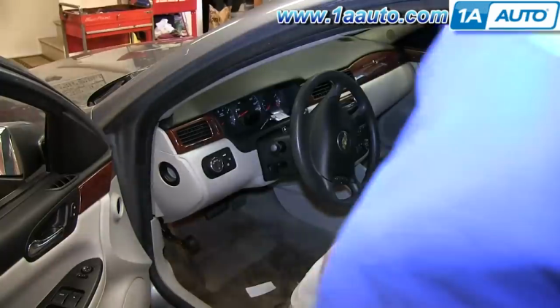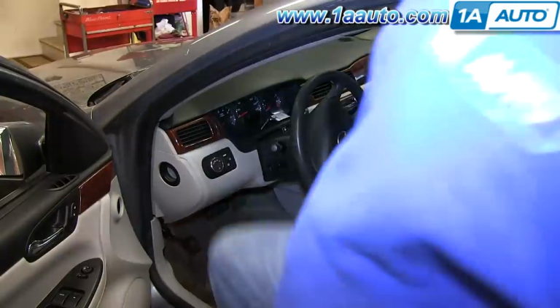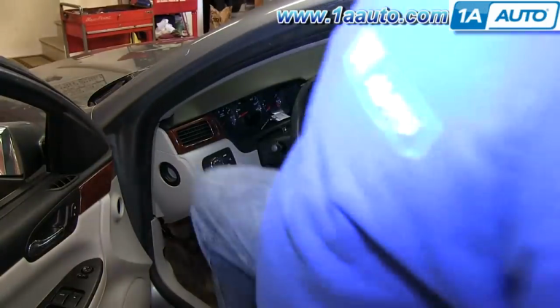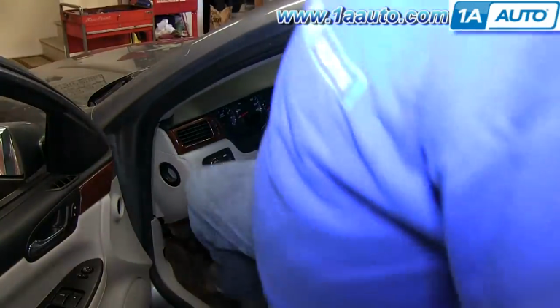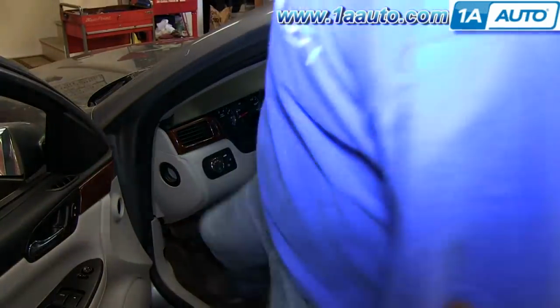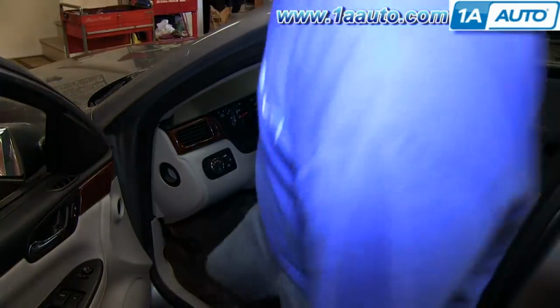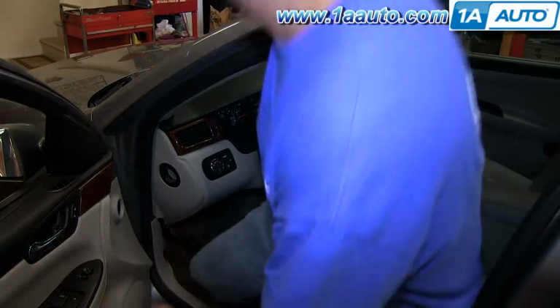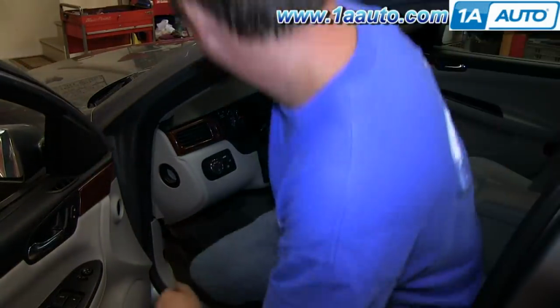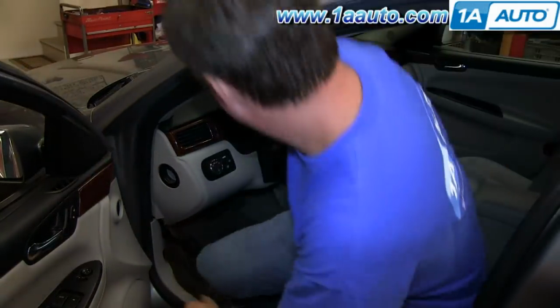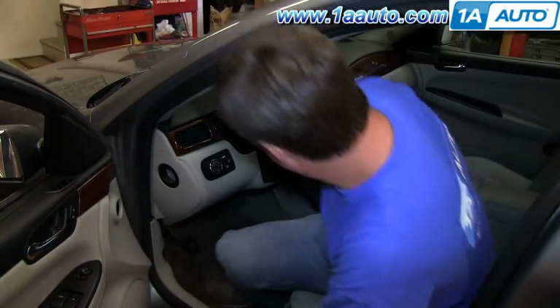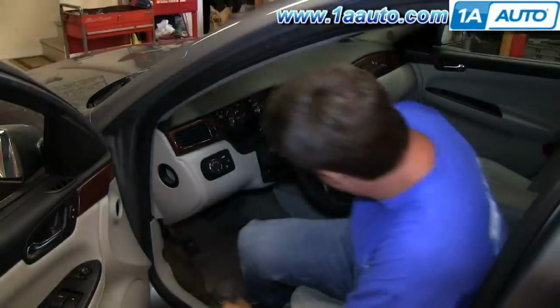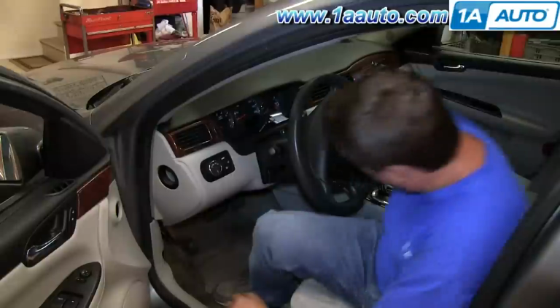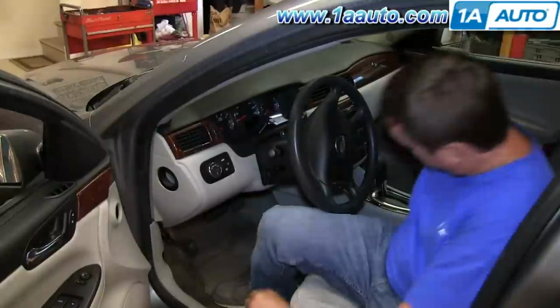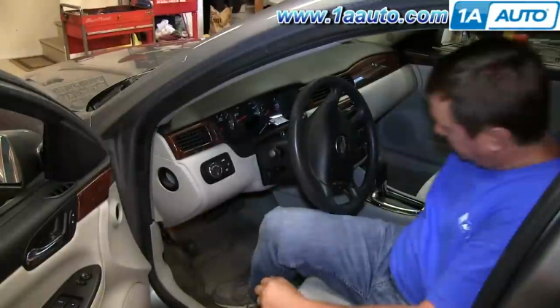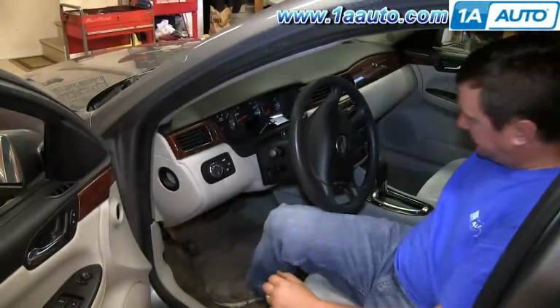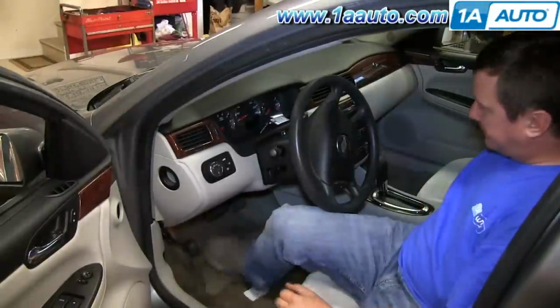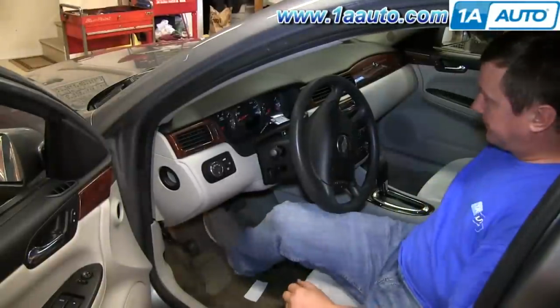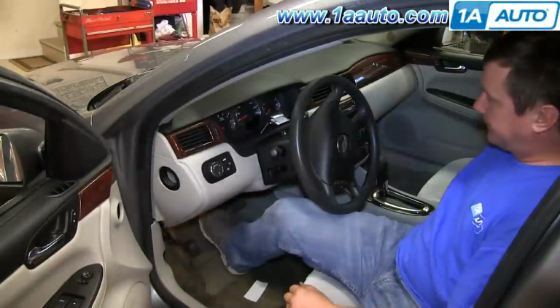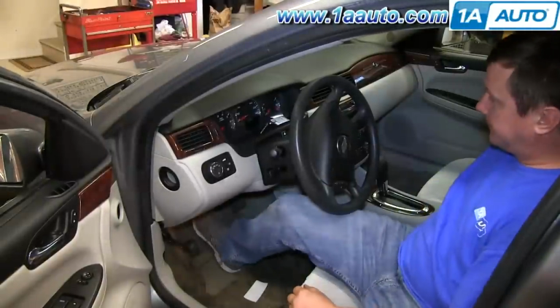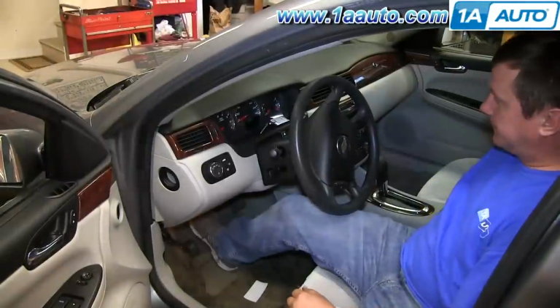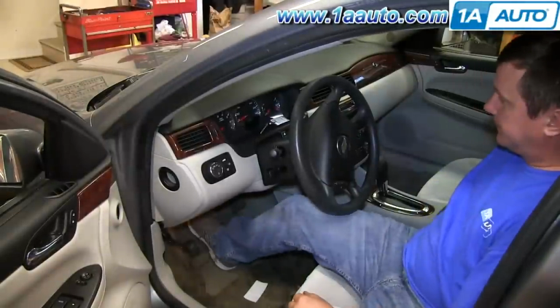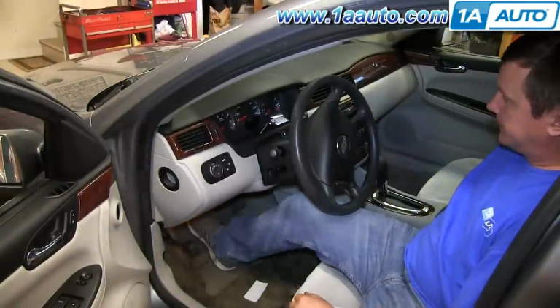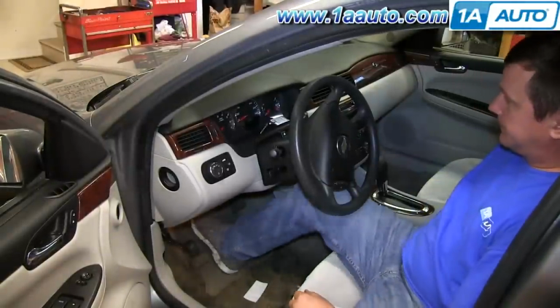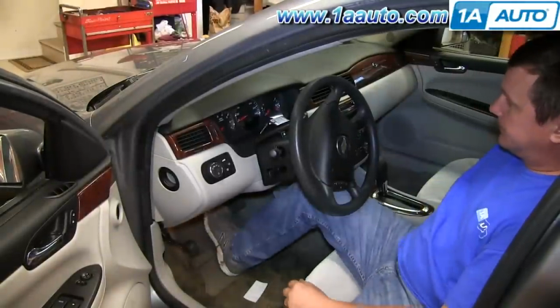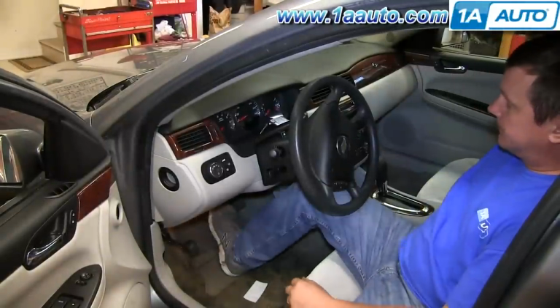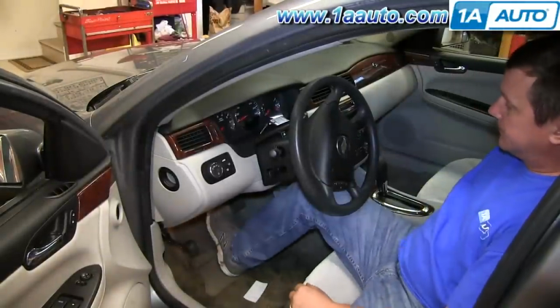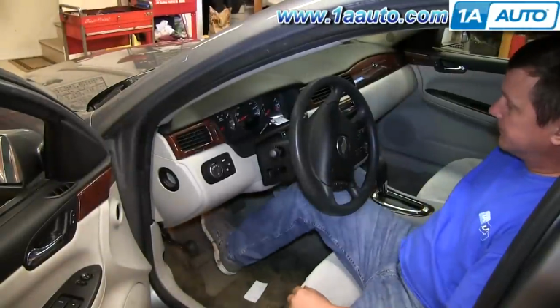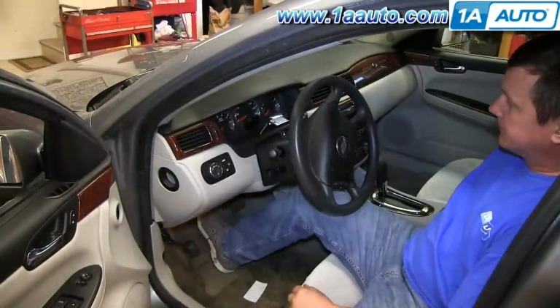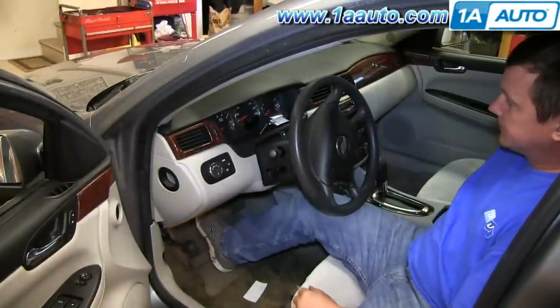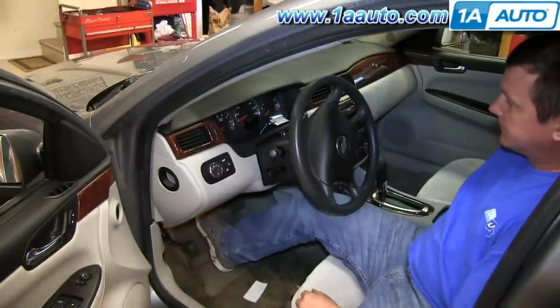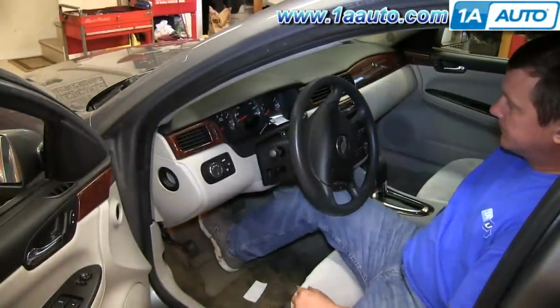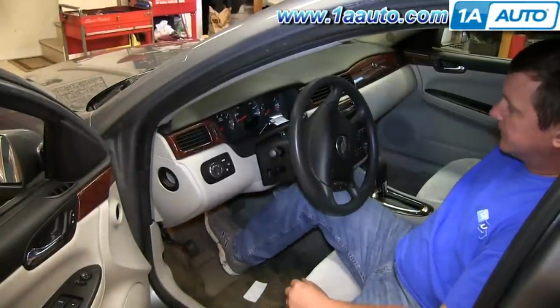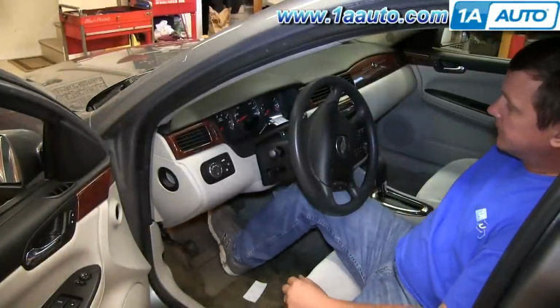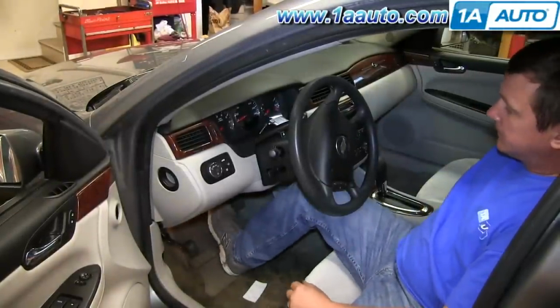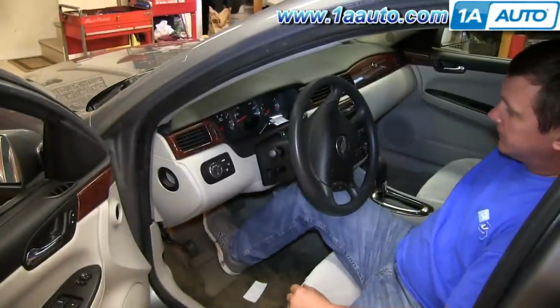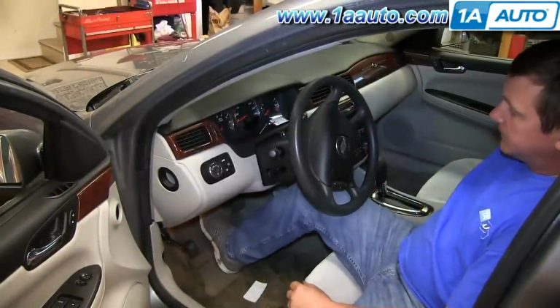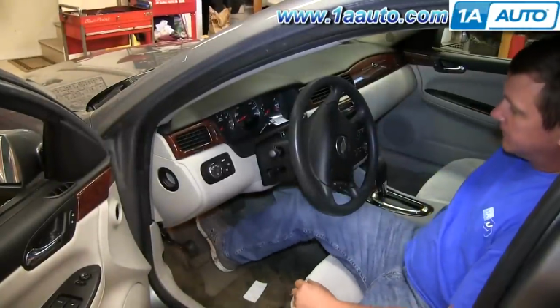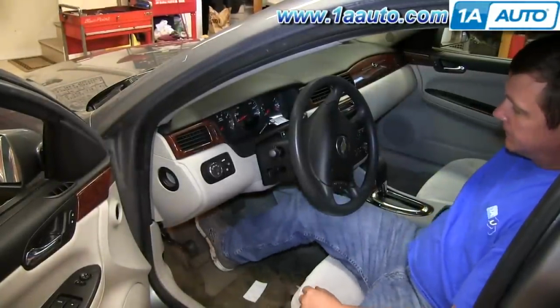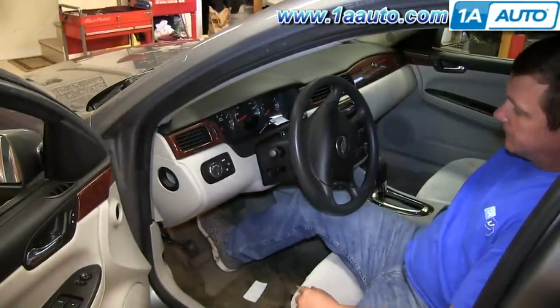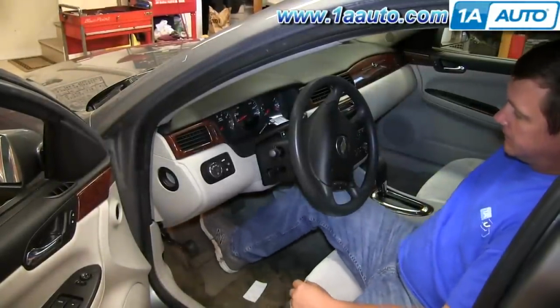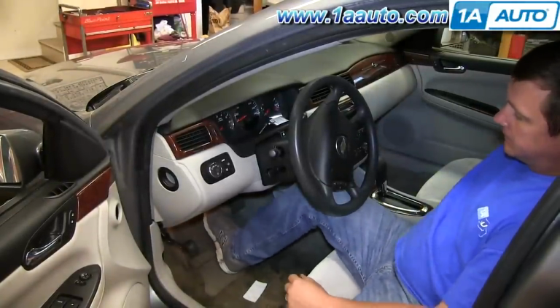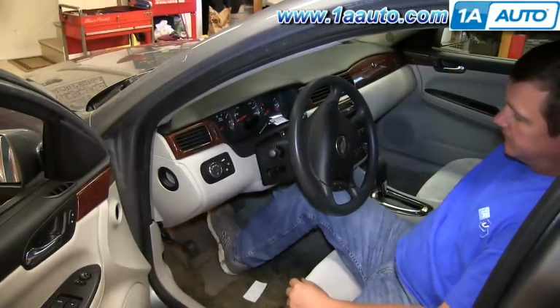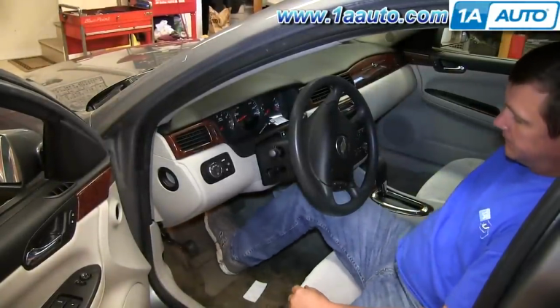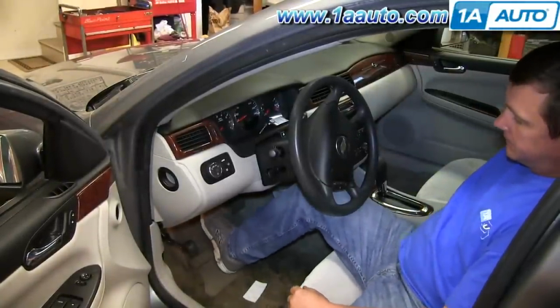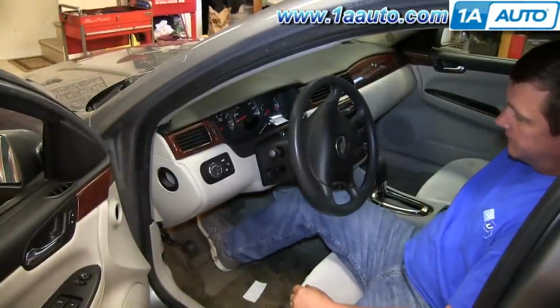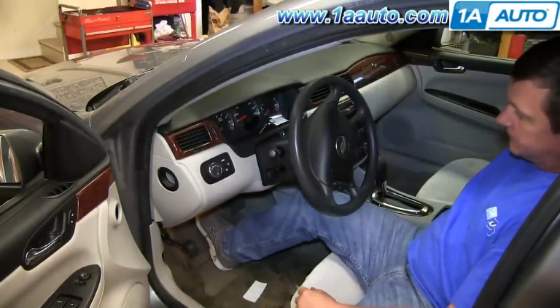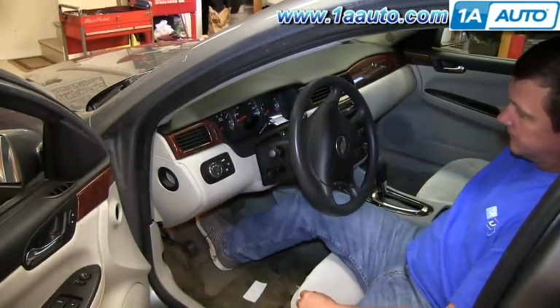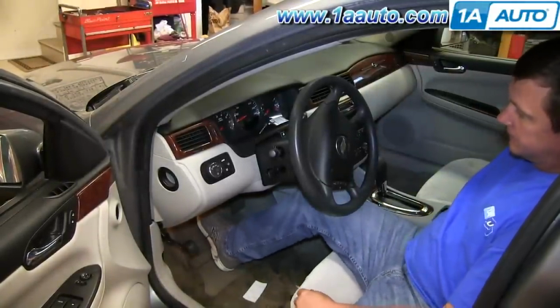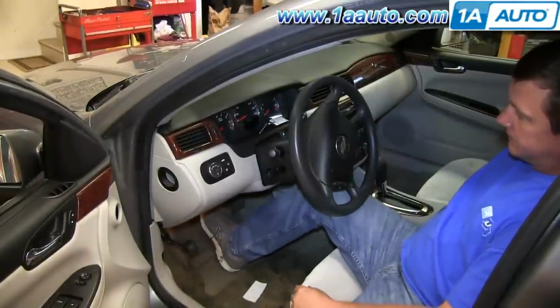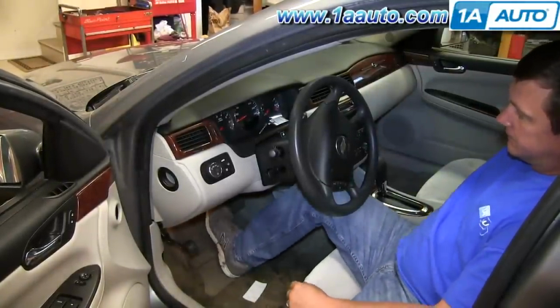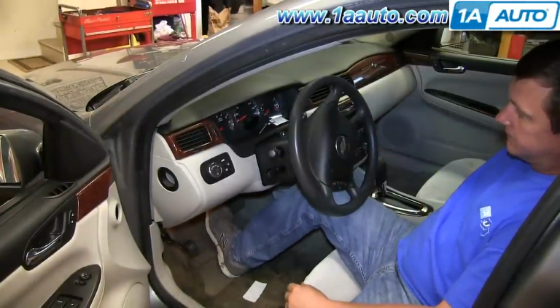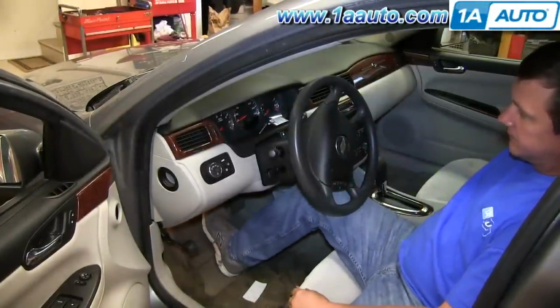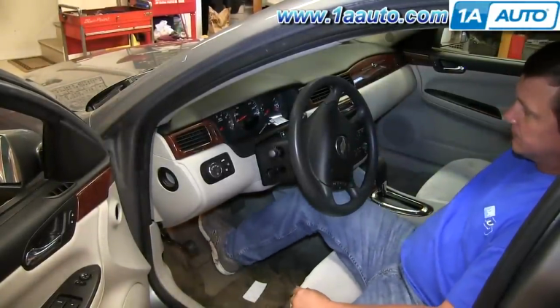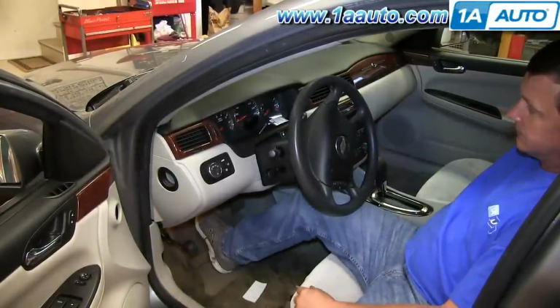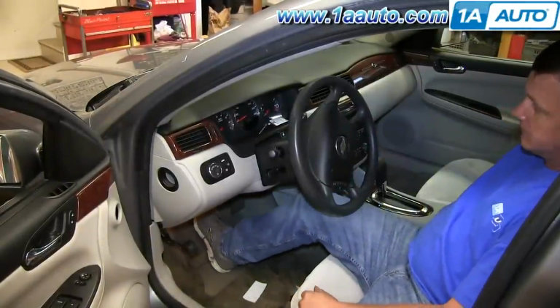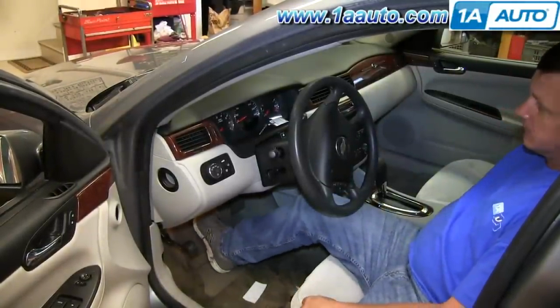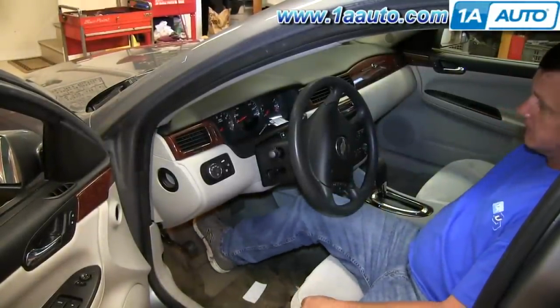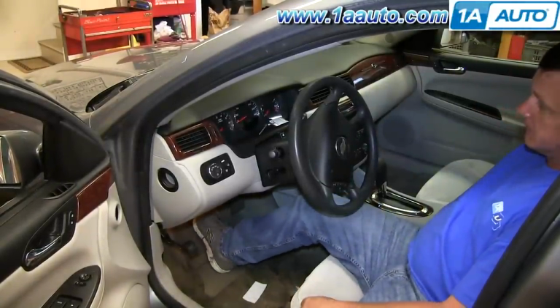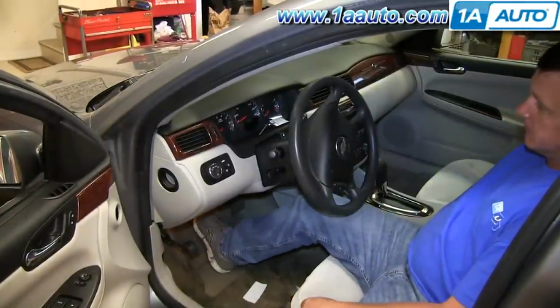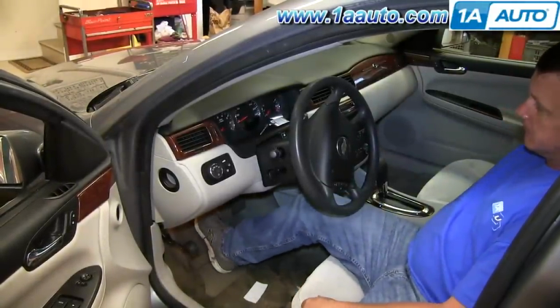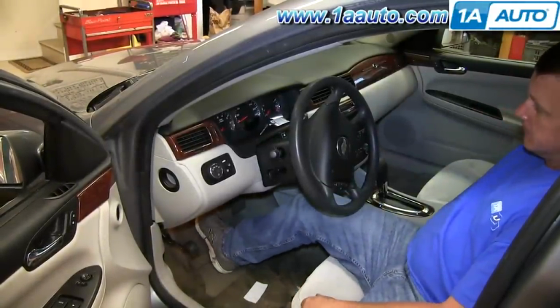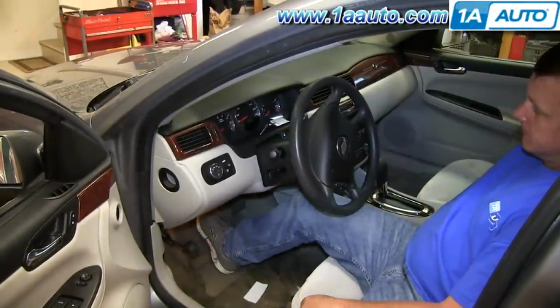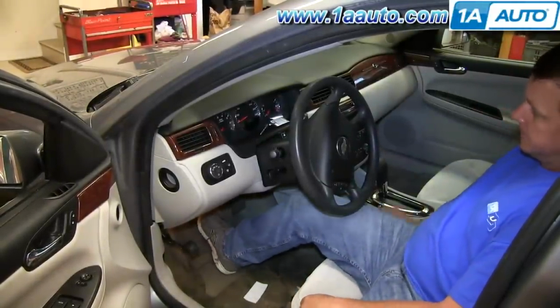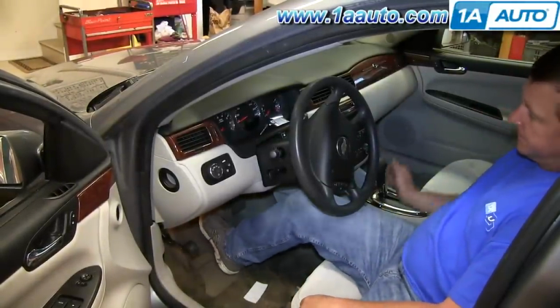Last but not least, always make sure you get in and pump the brake pedal a bunch of times to get a nice firm pedal before you road test the vehicle.